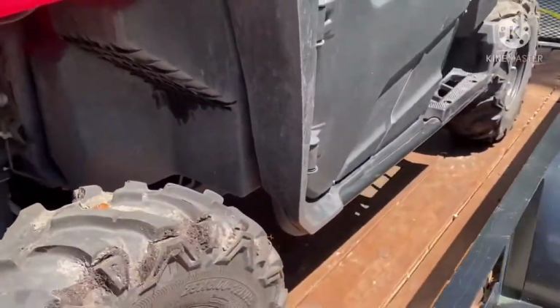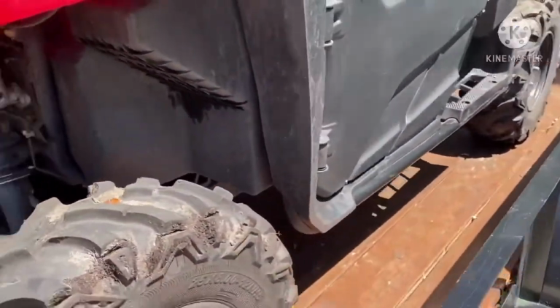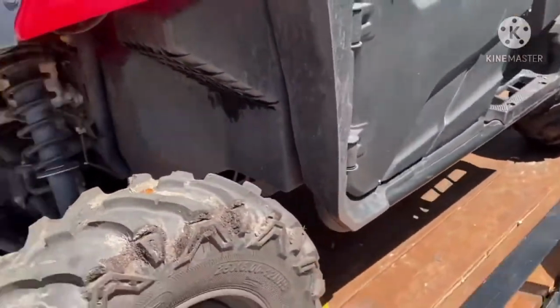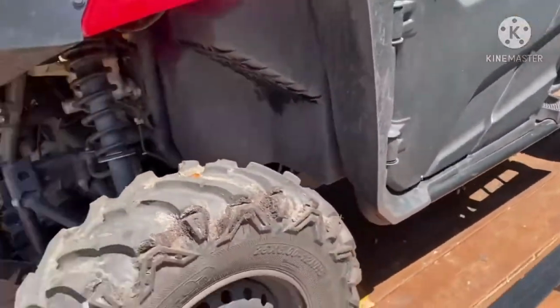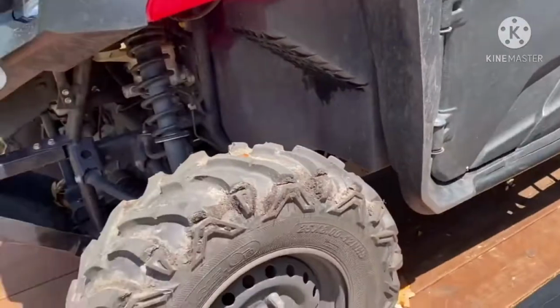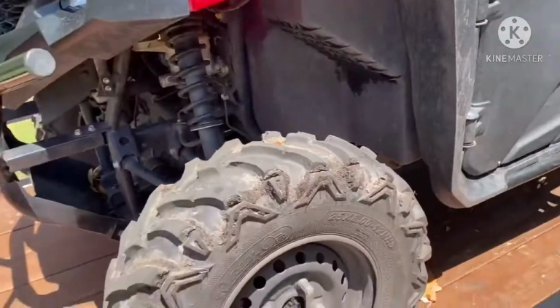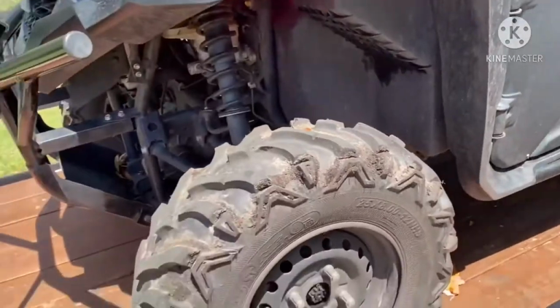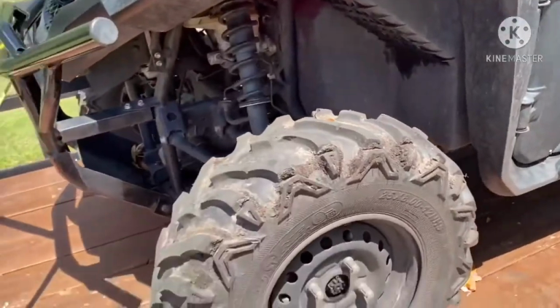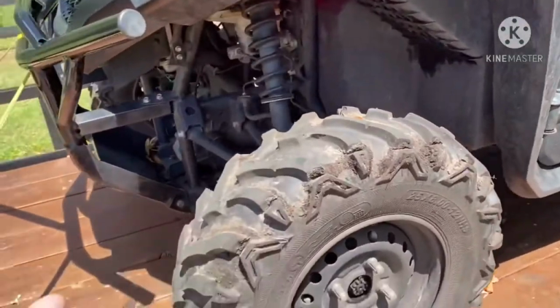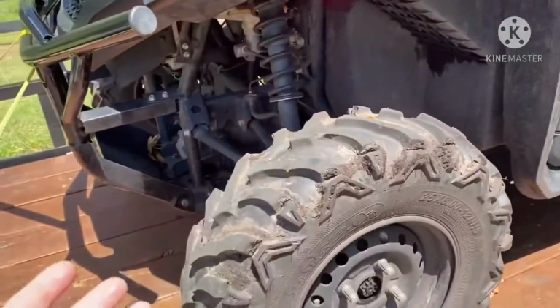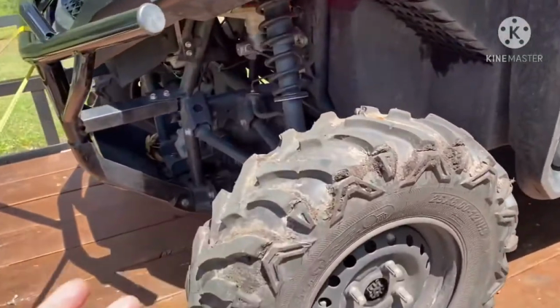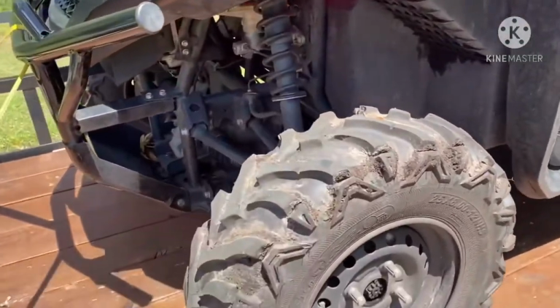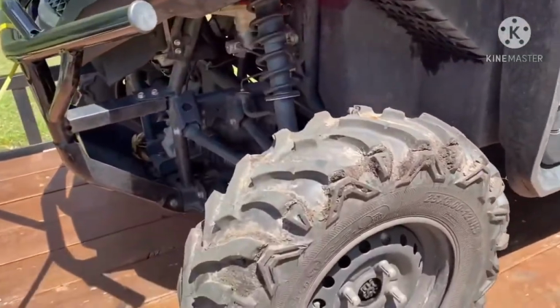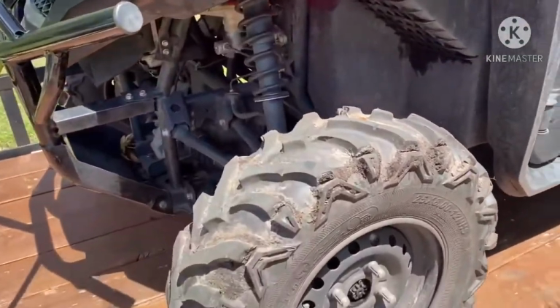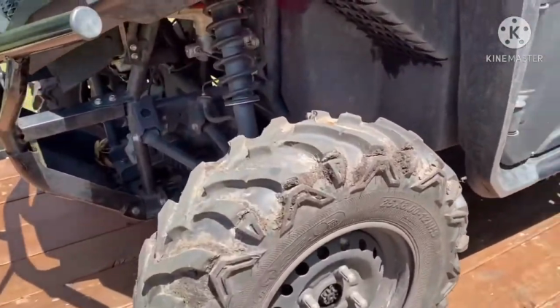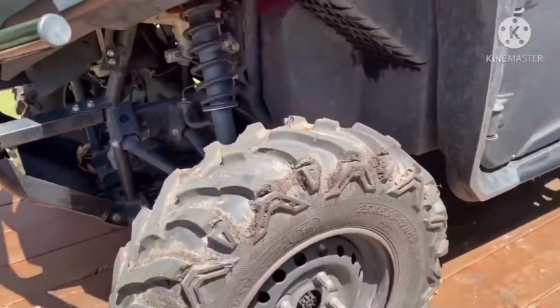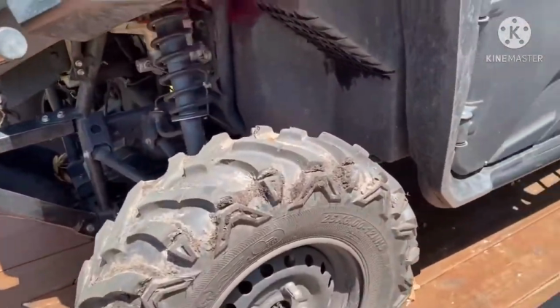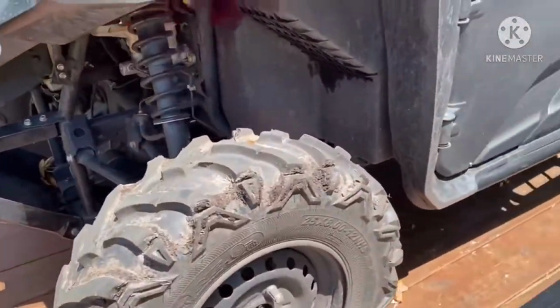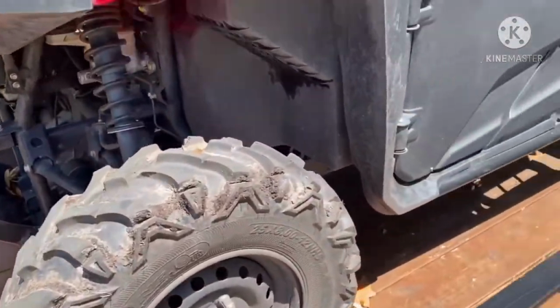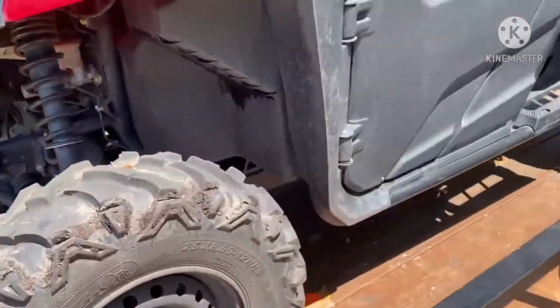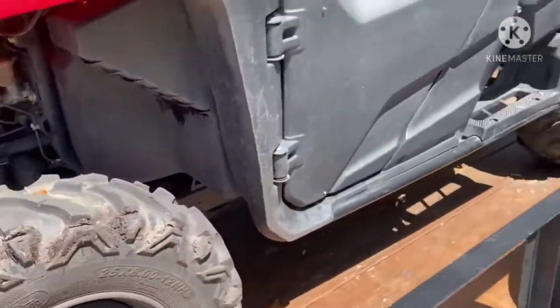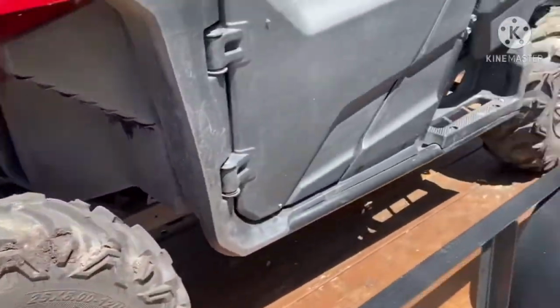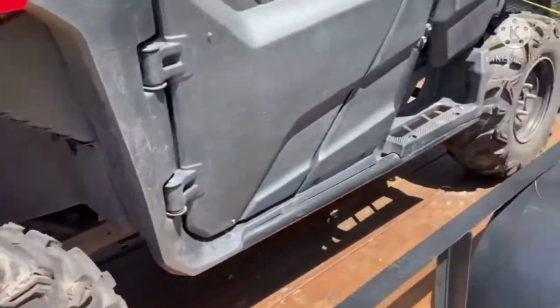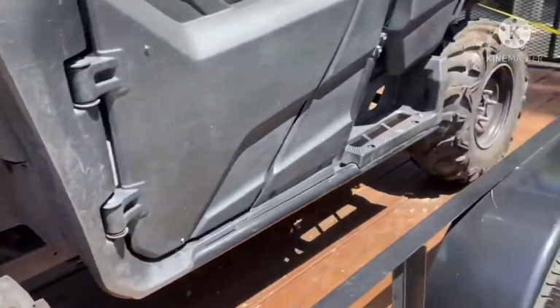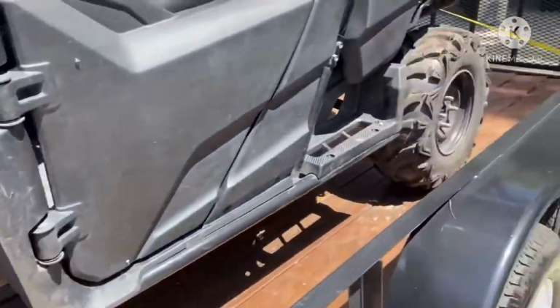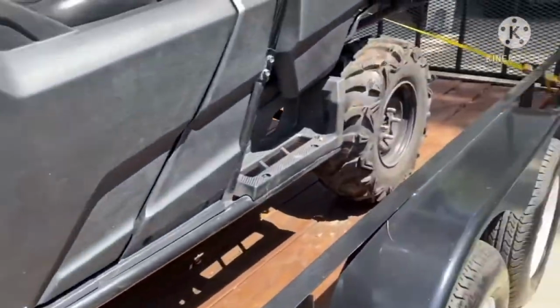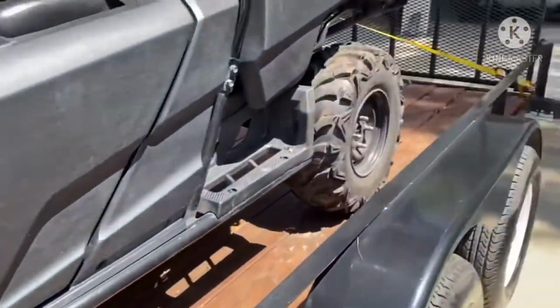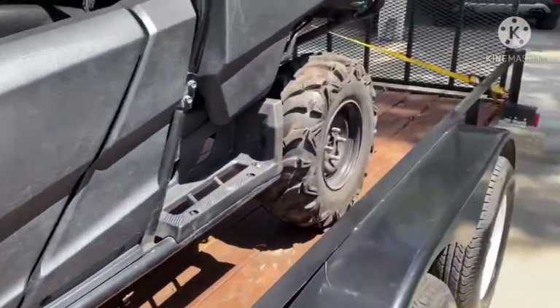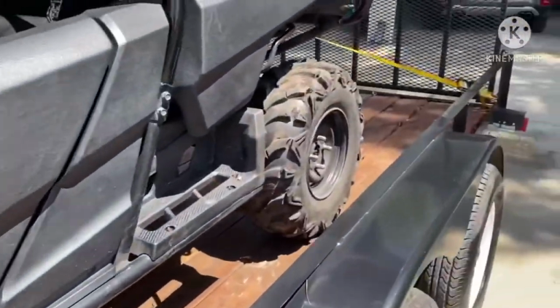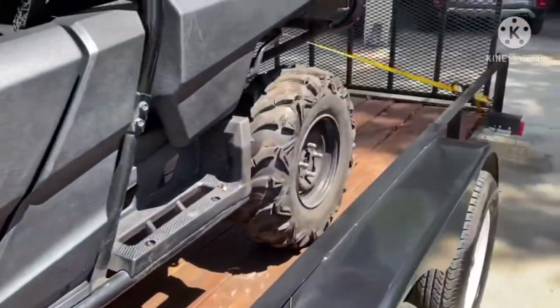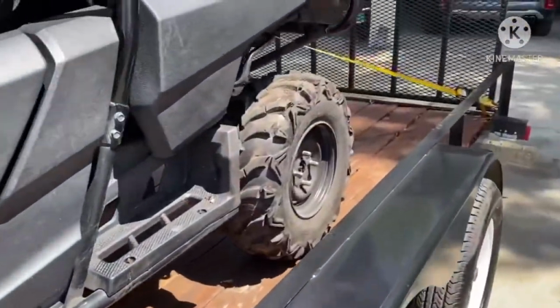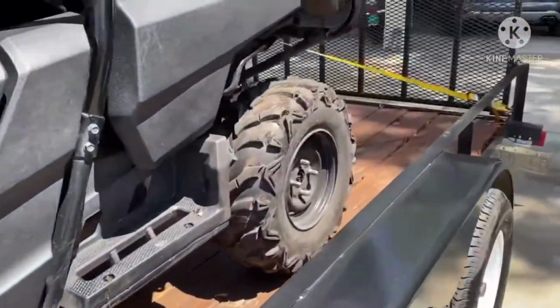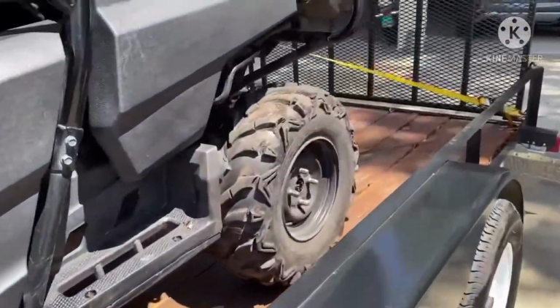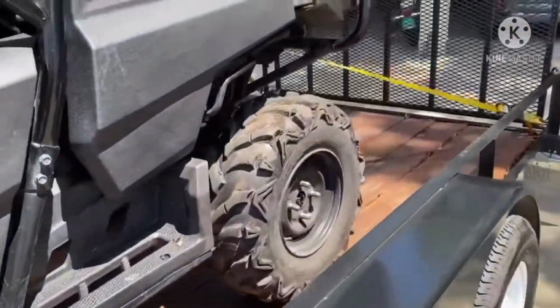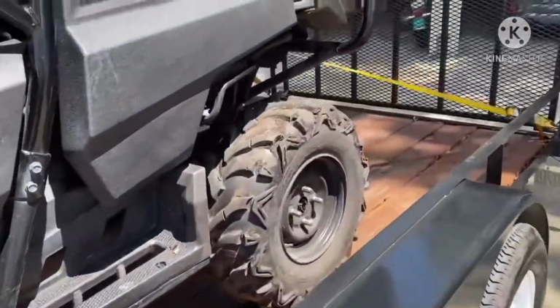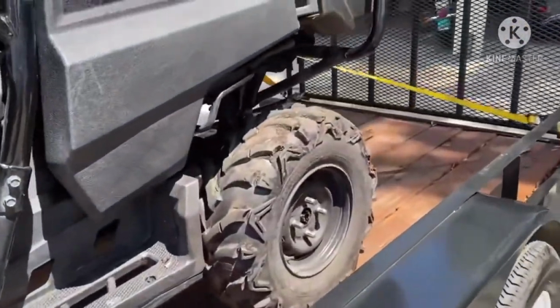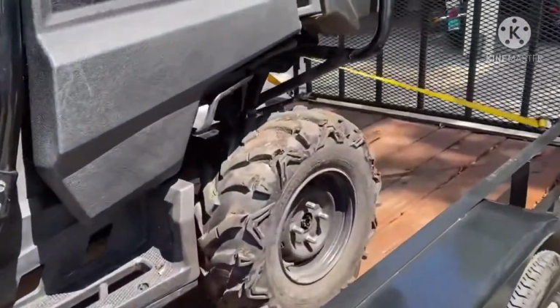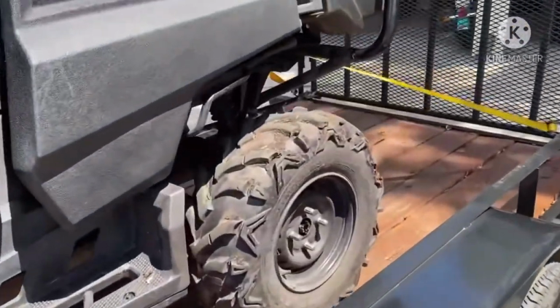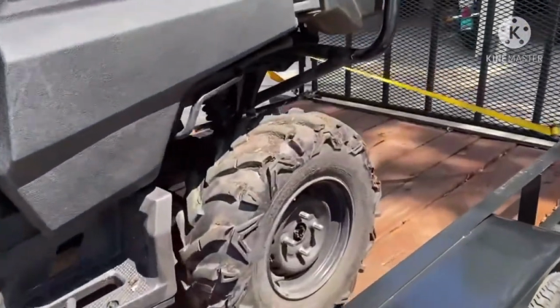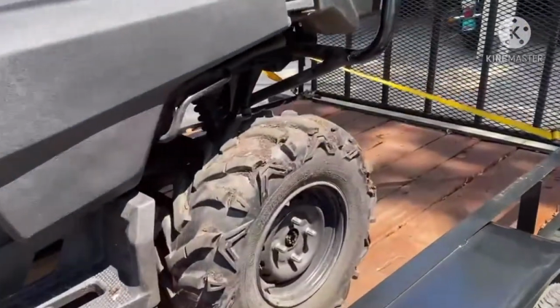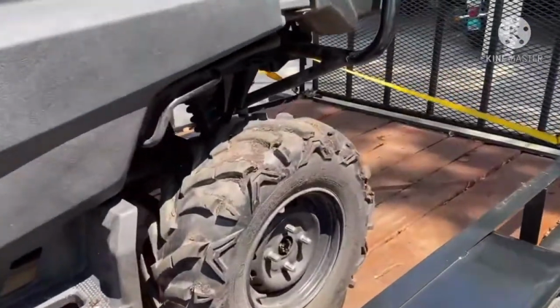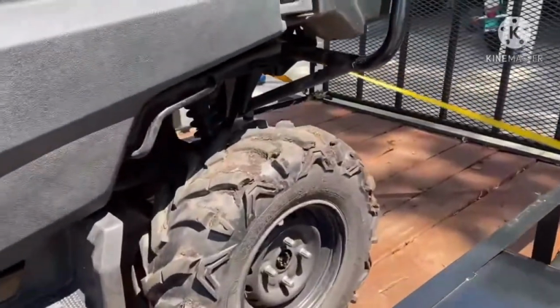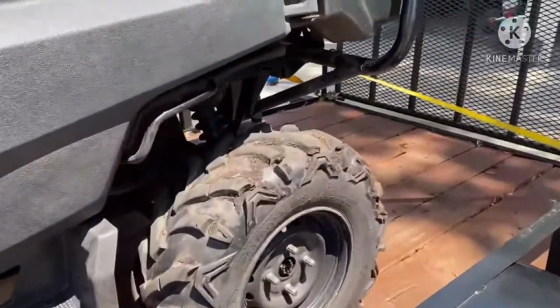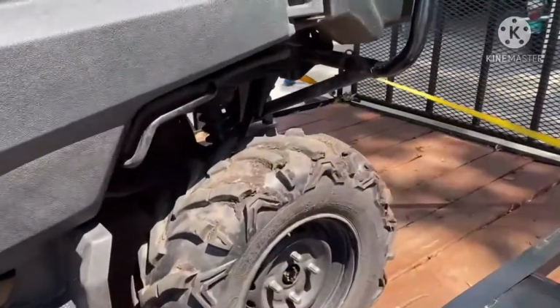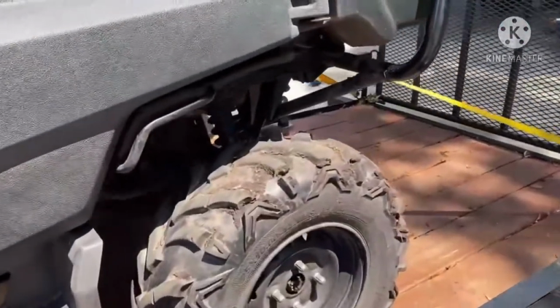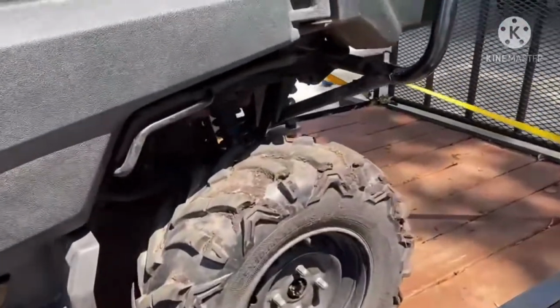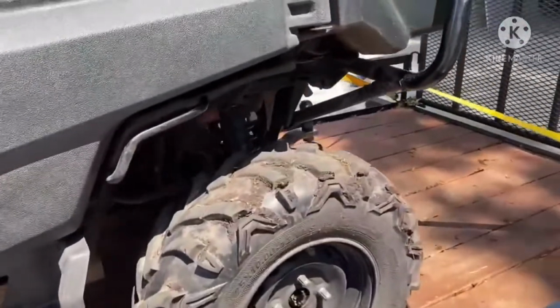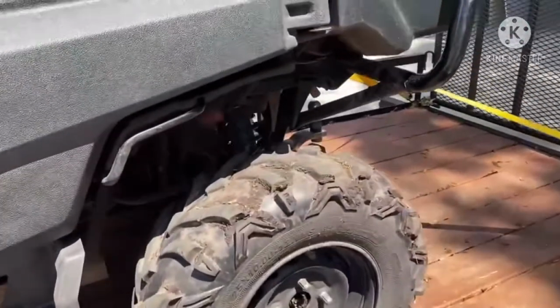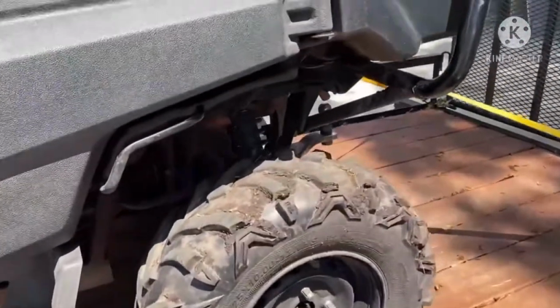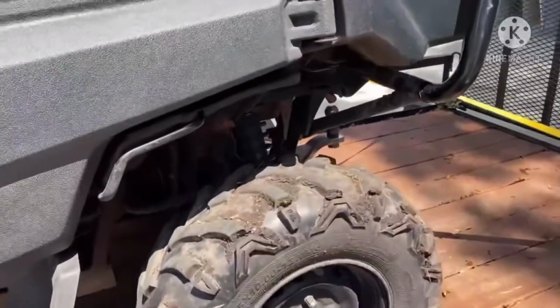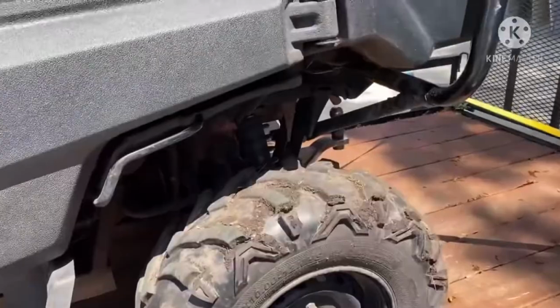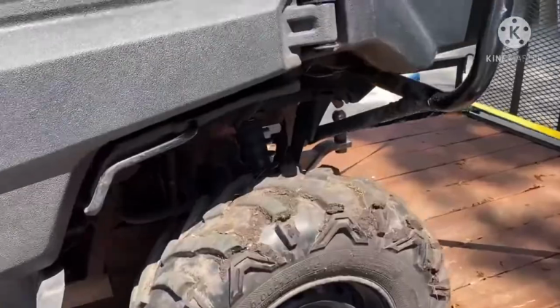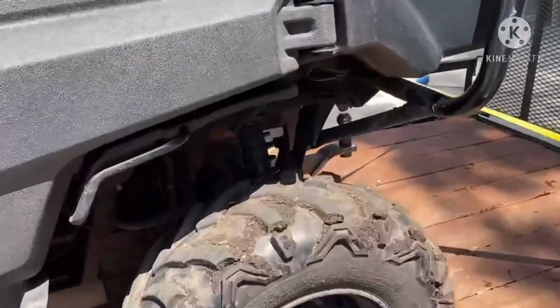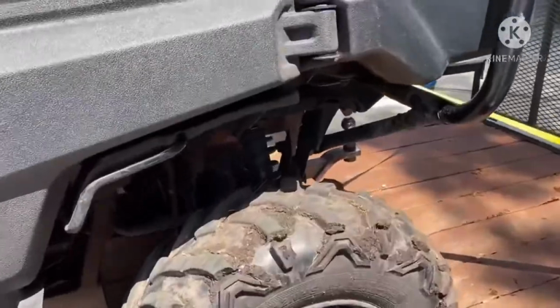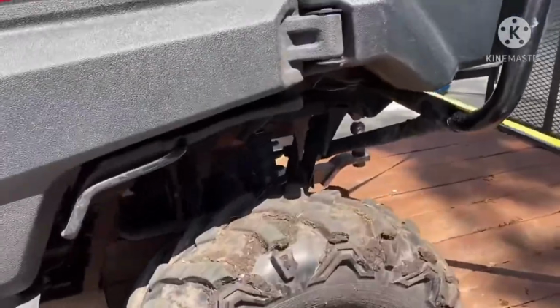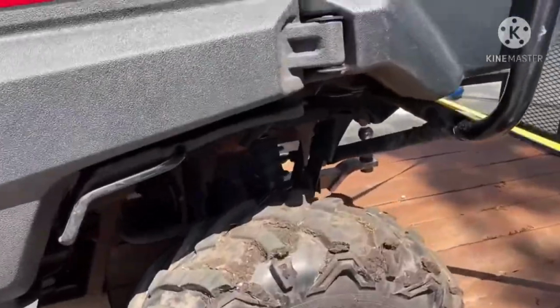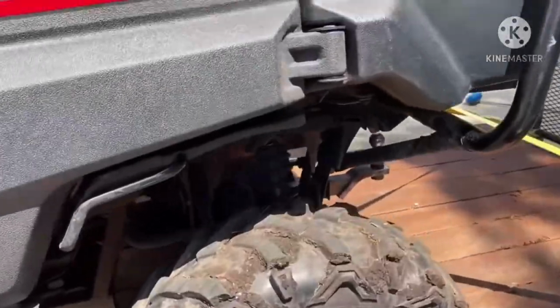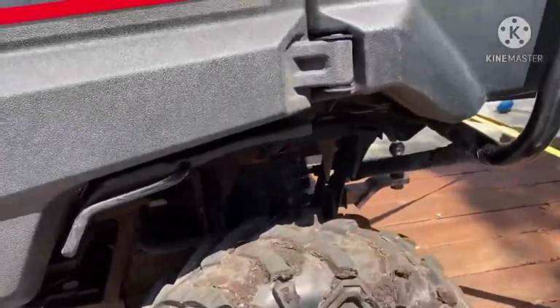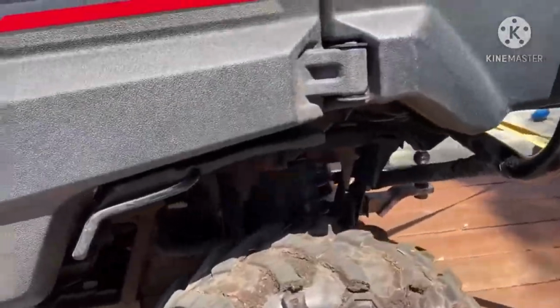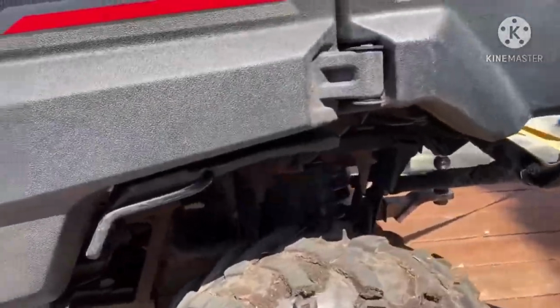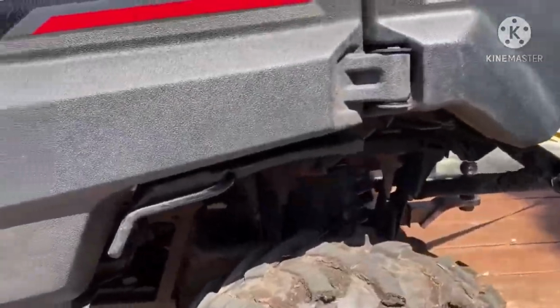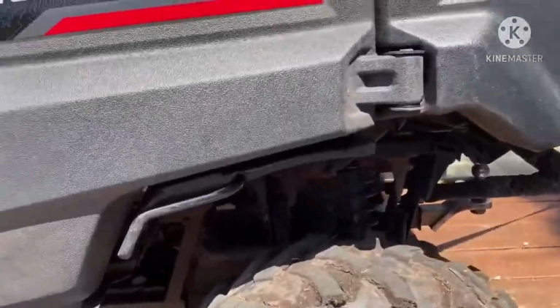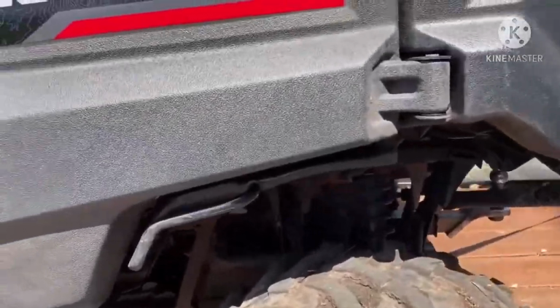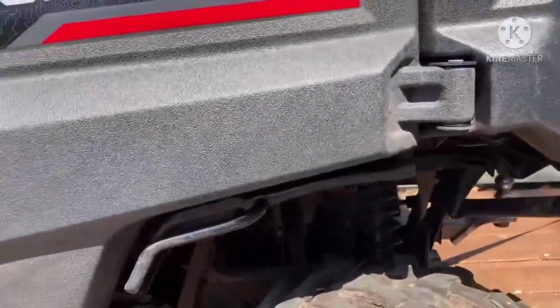The standard tires that came on it — they're decent. They suck on-road, but they're good off-road.